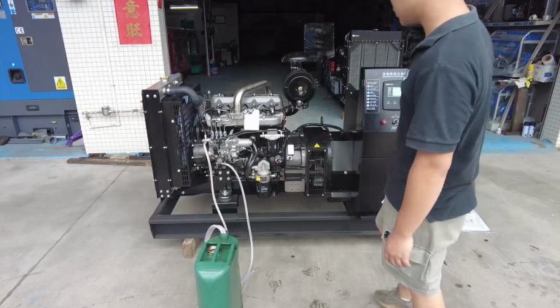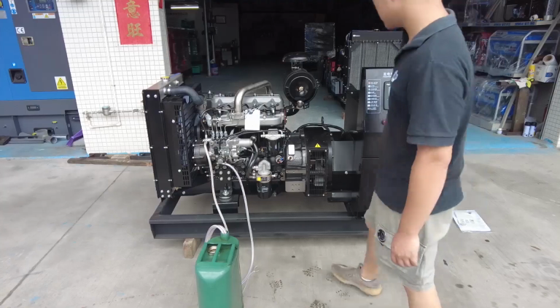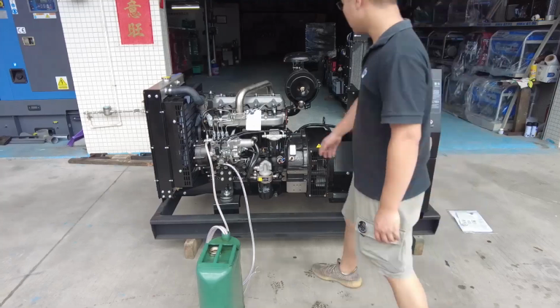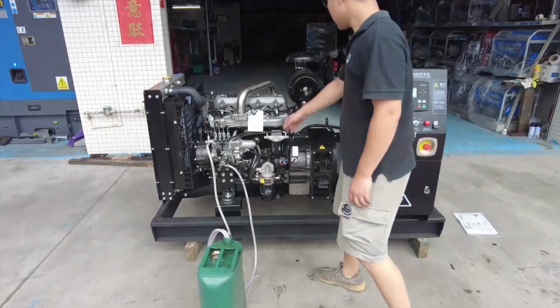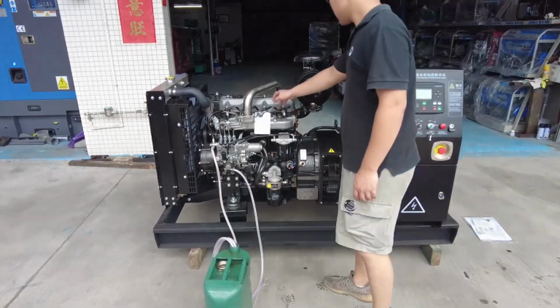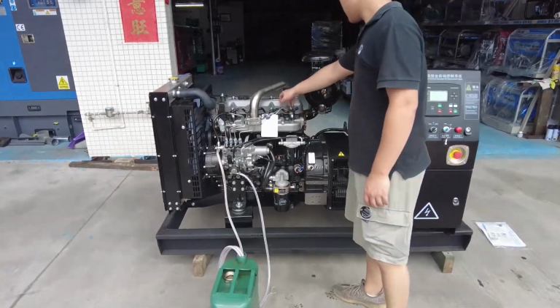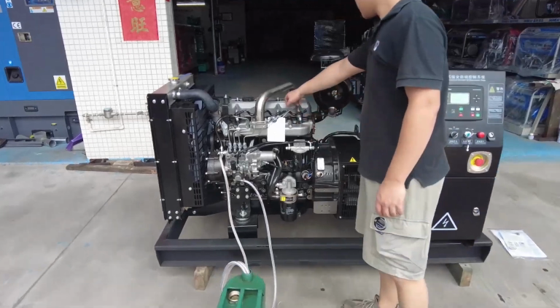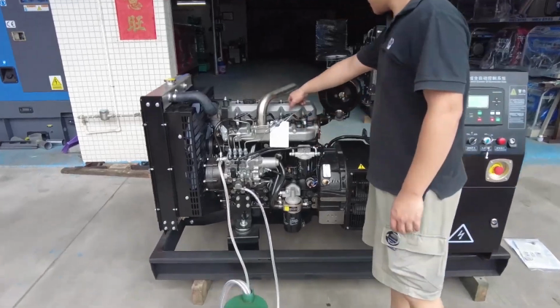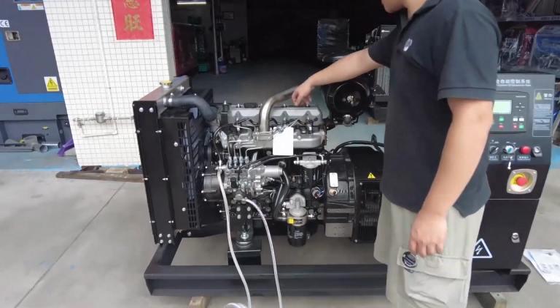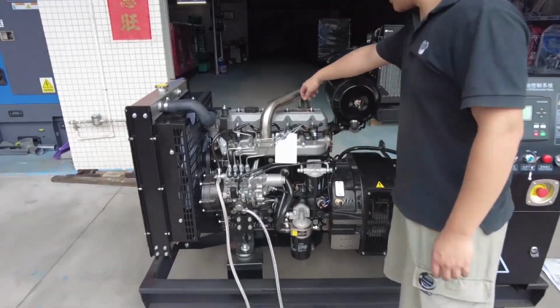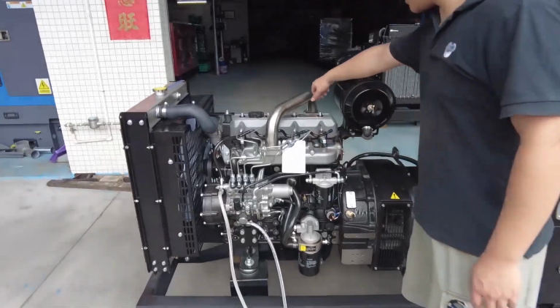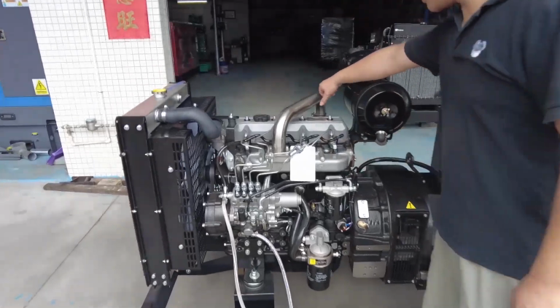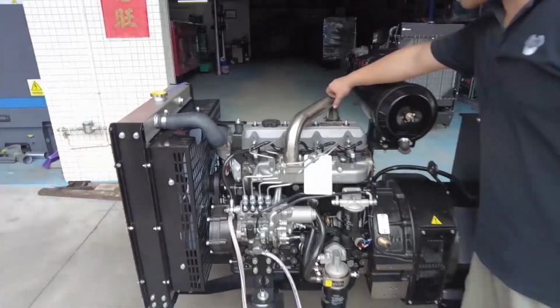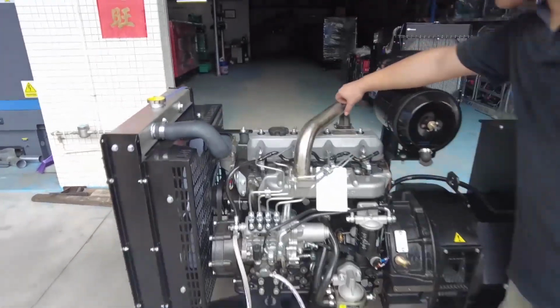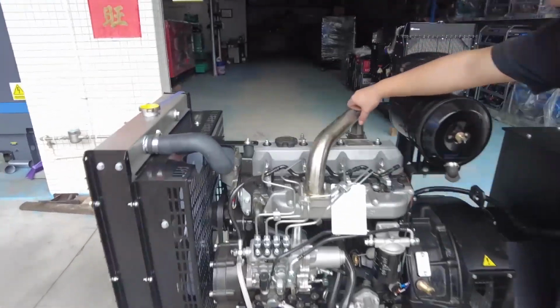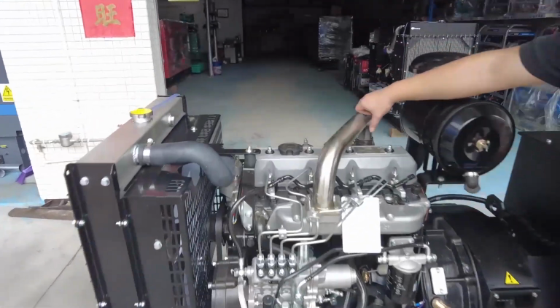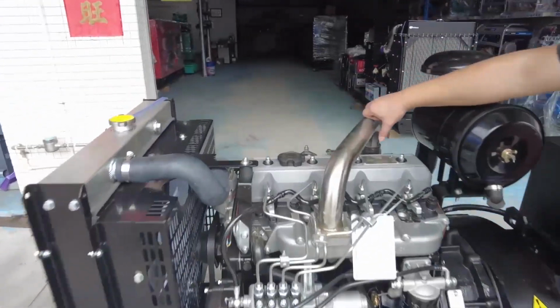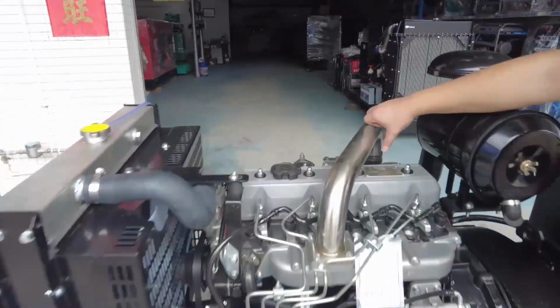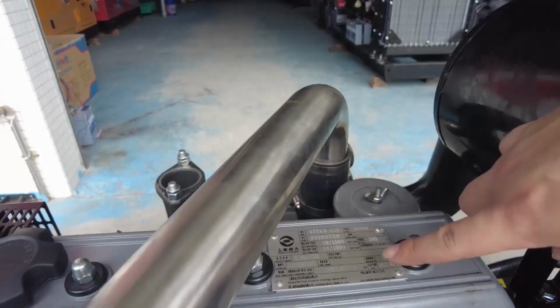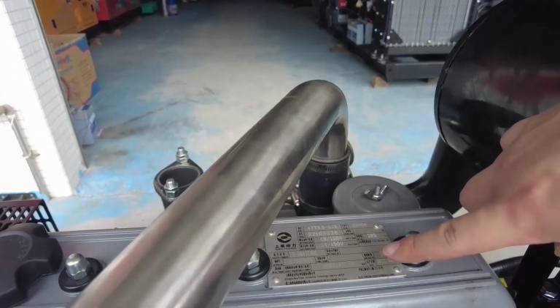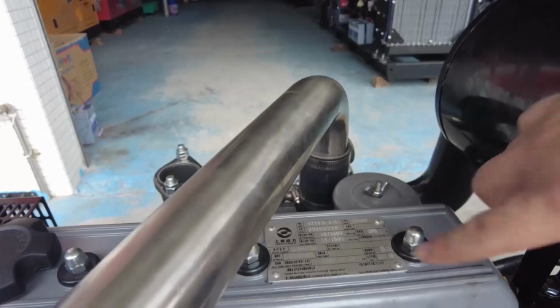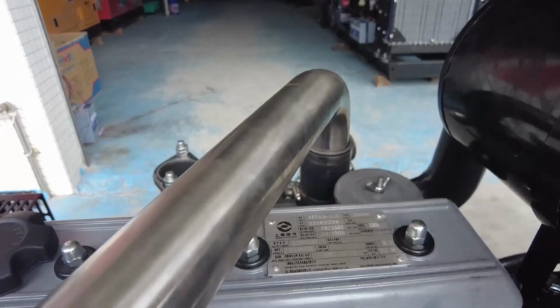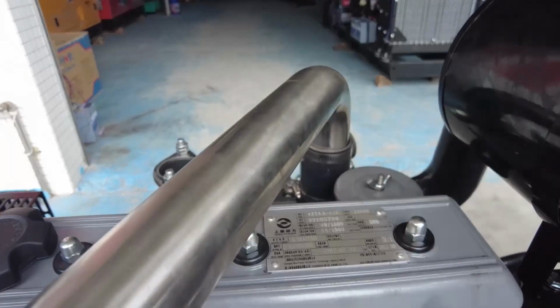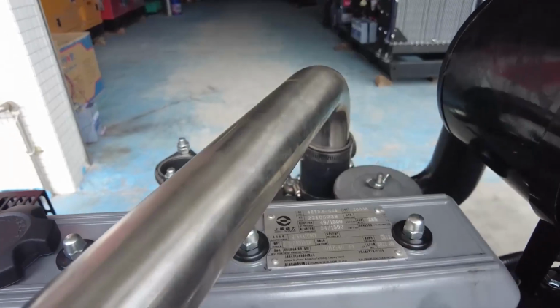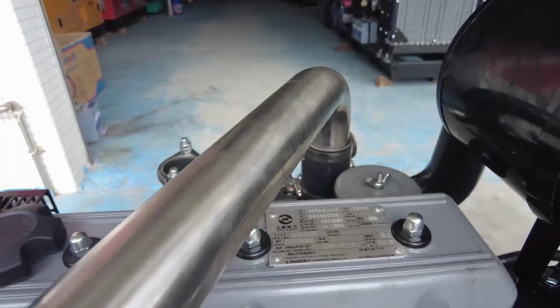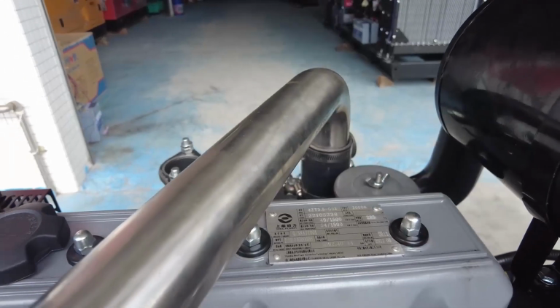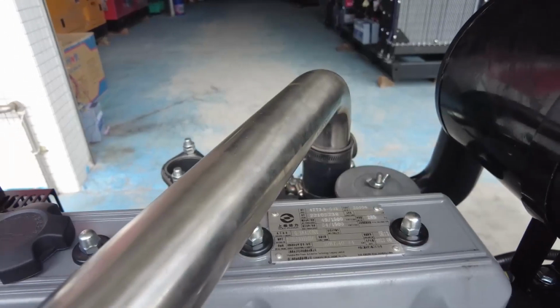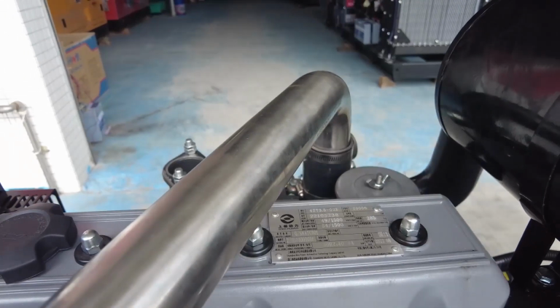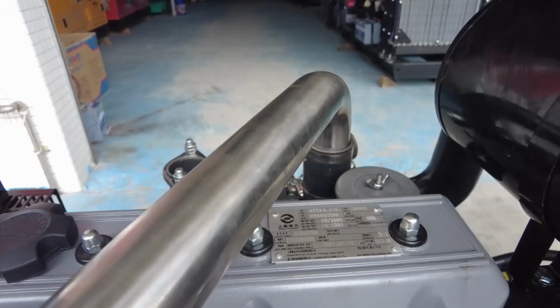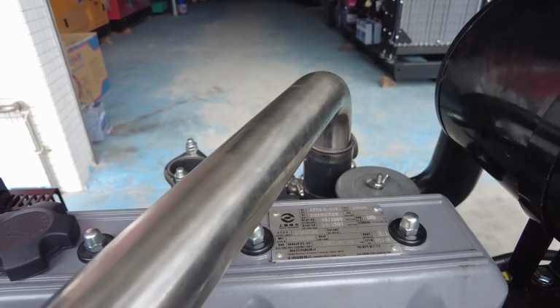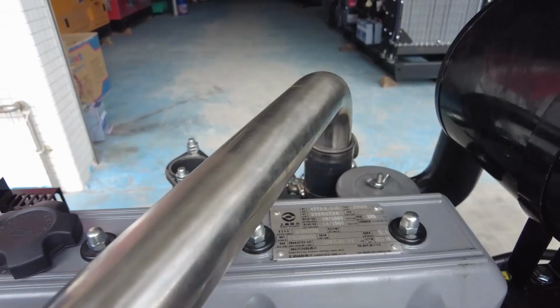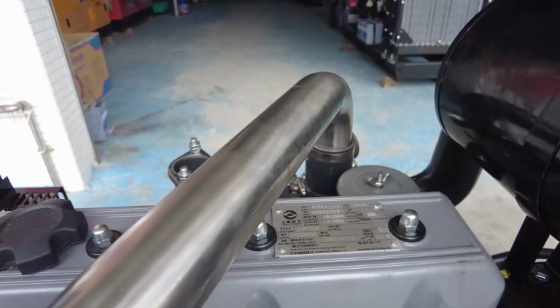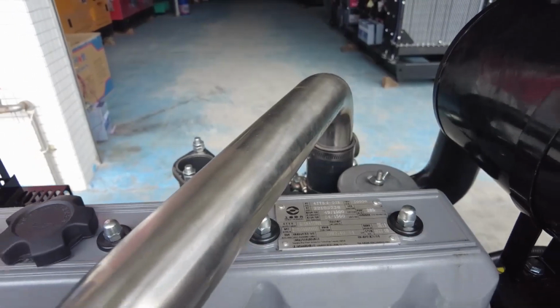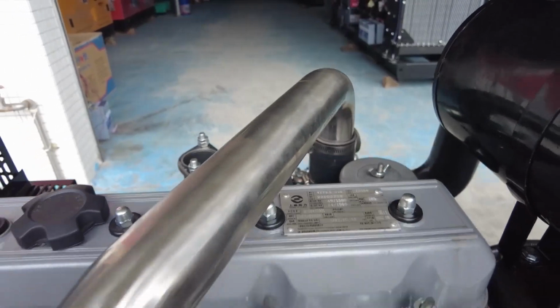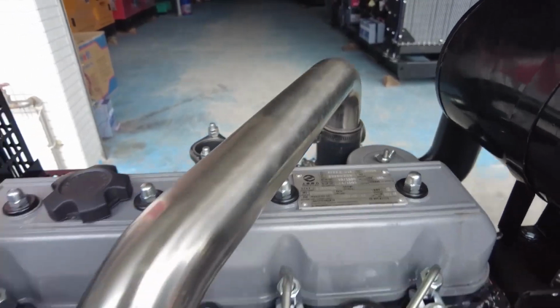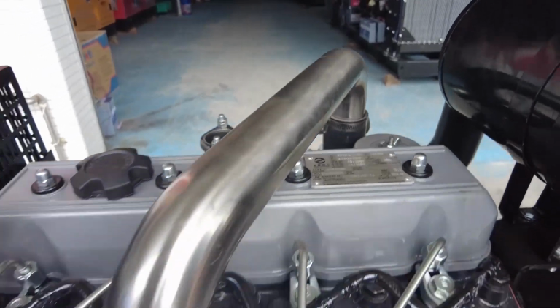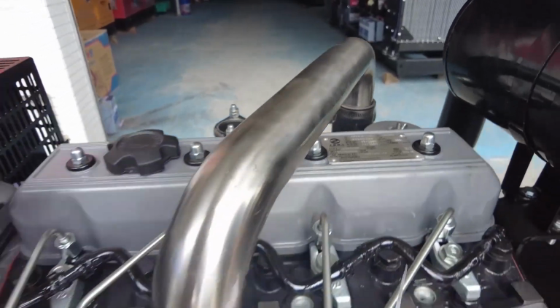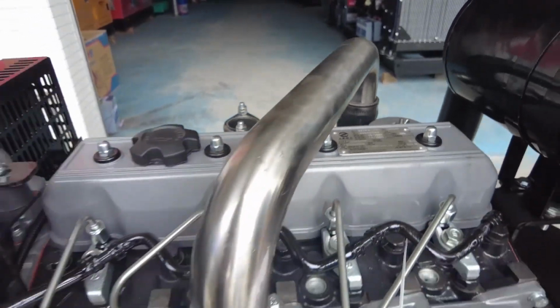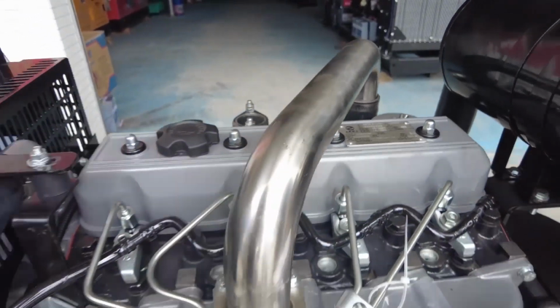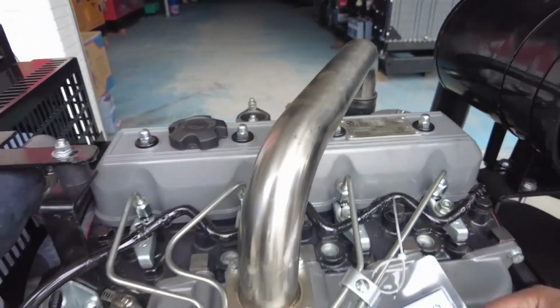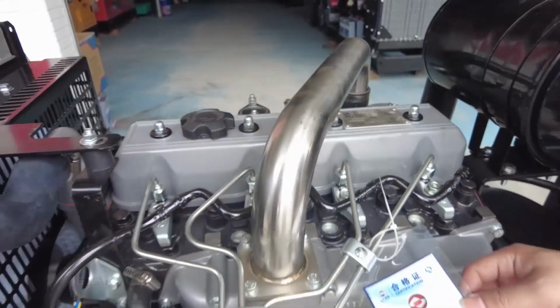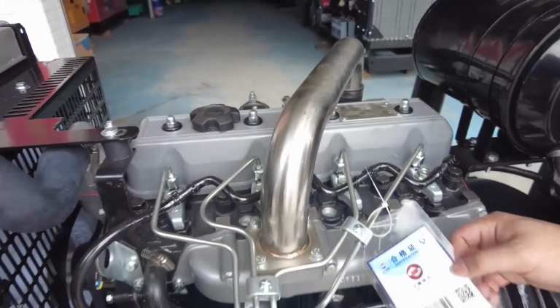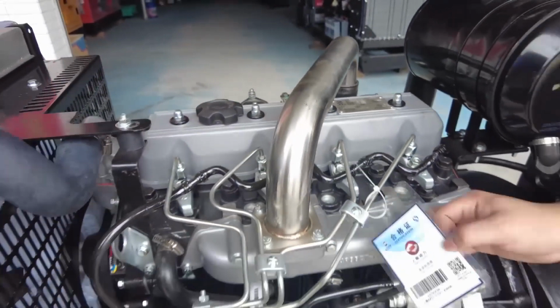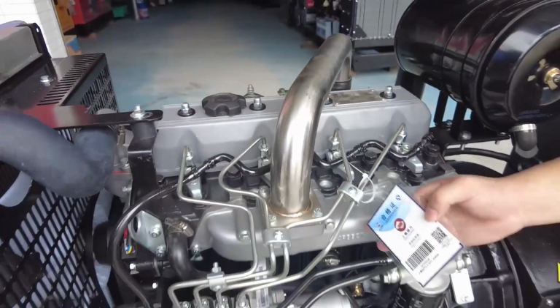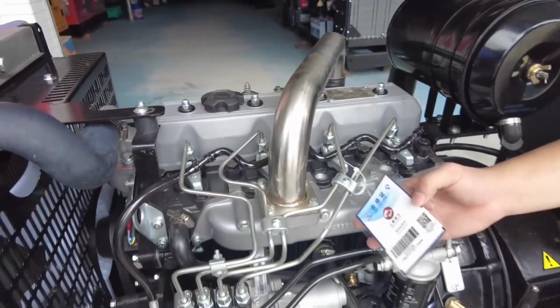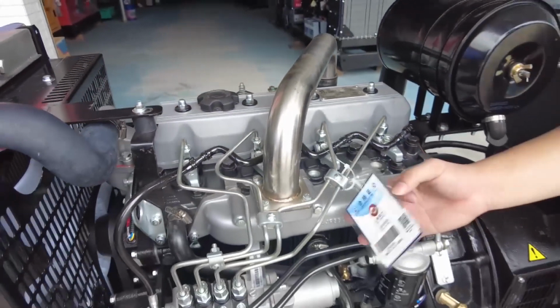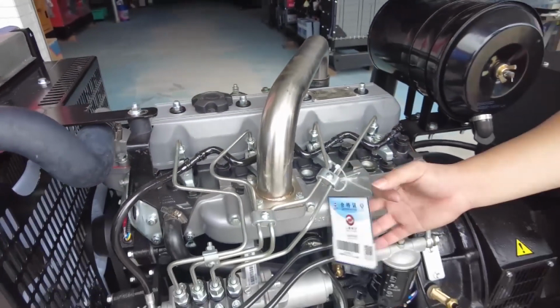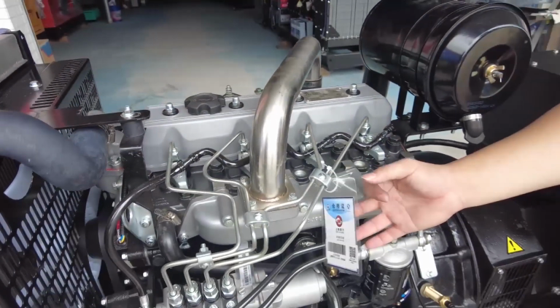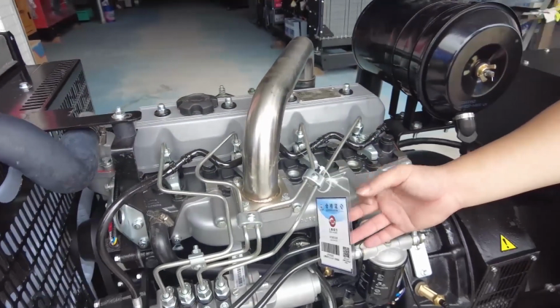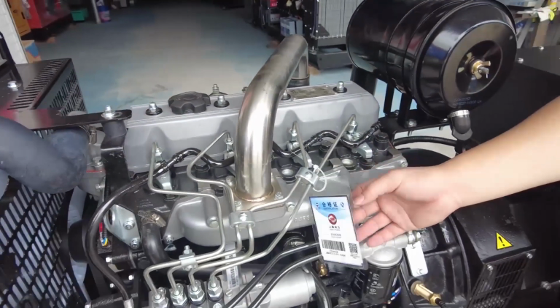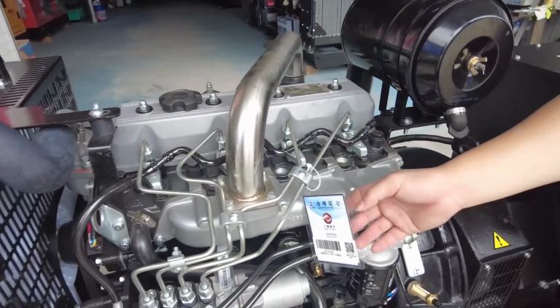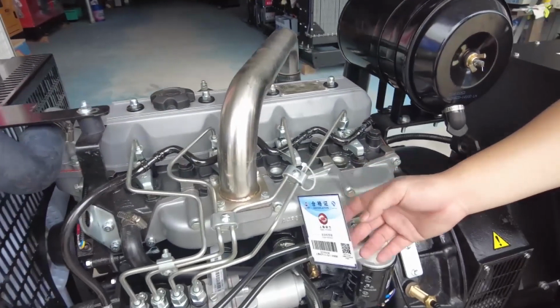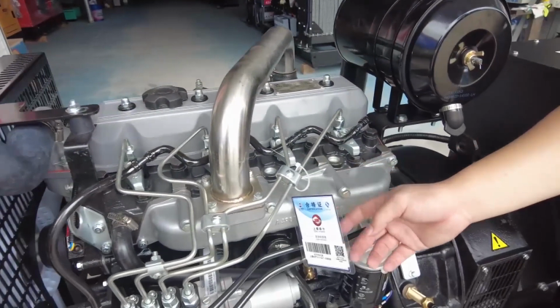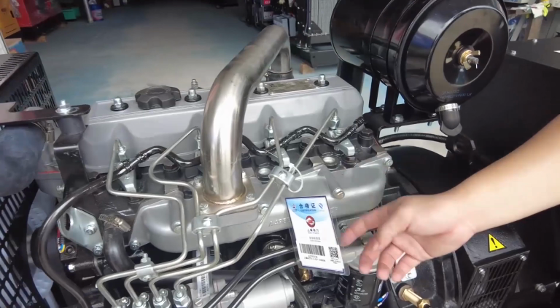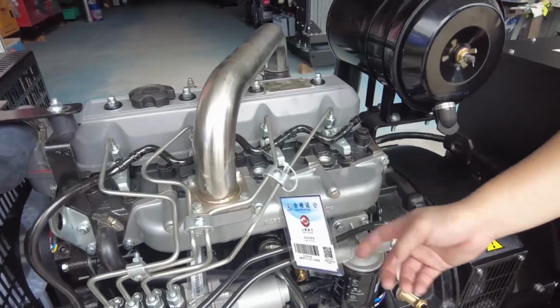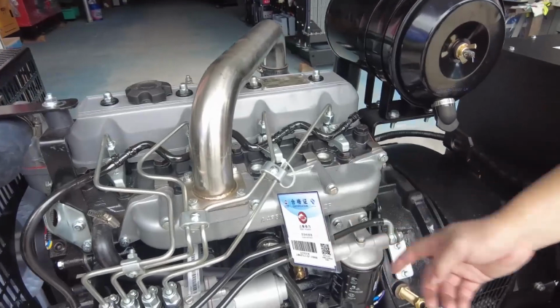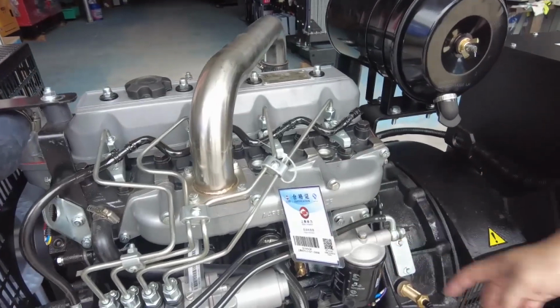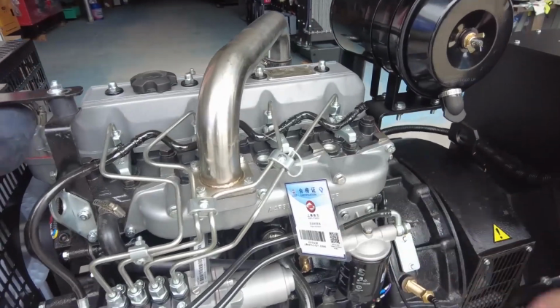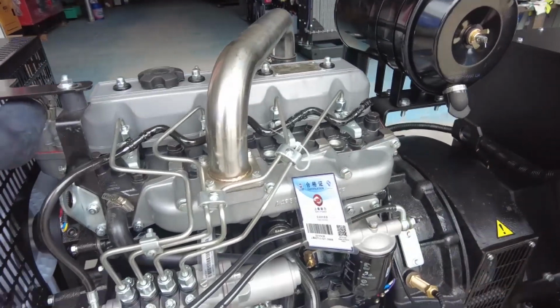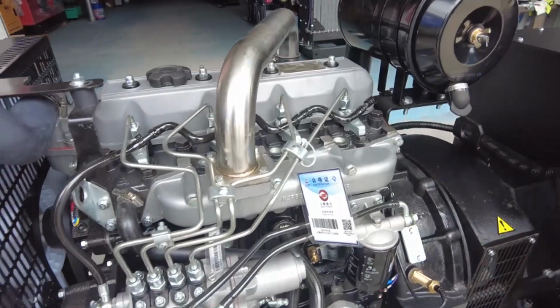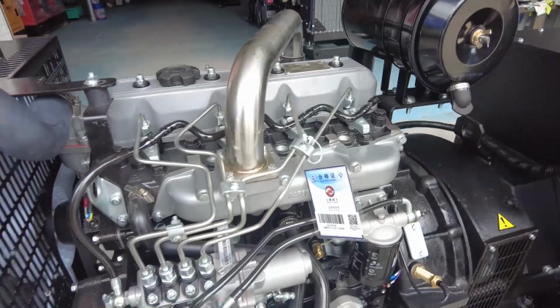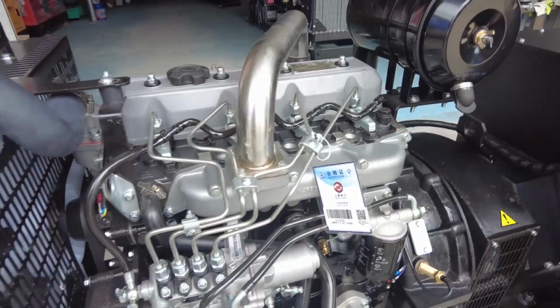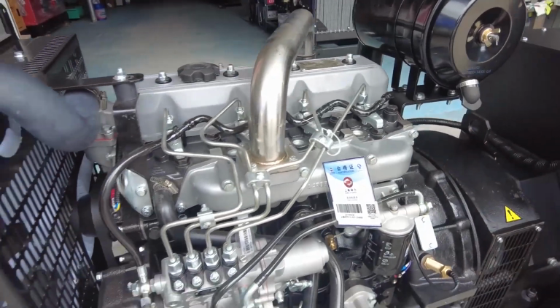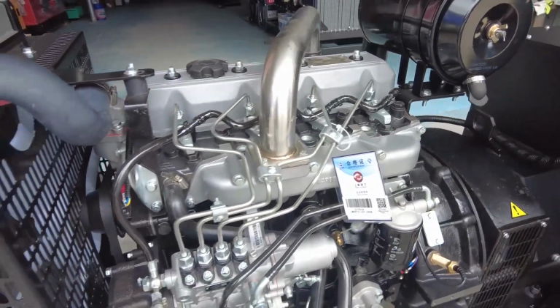Shanghai brand 50 kilowatt diesel generator. This is the qualification certificate.